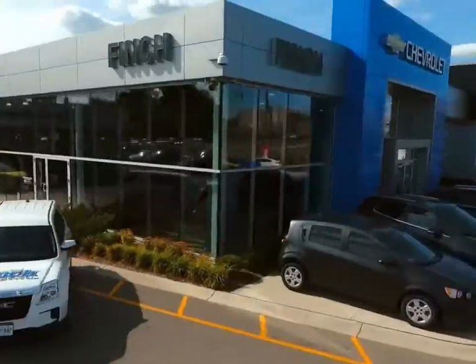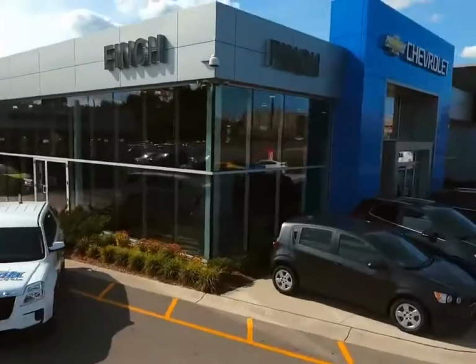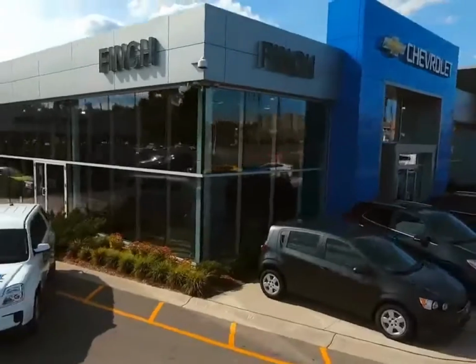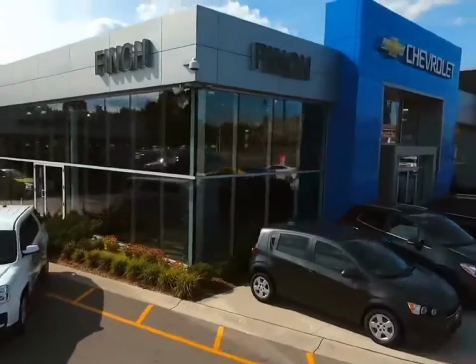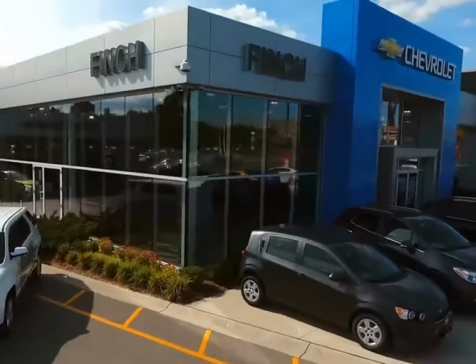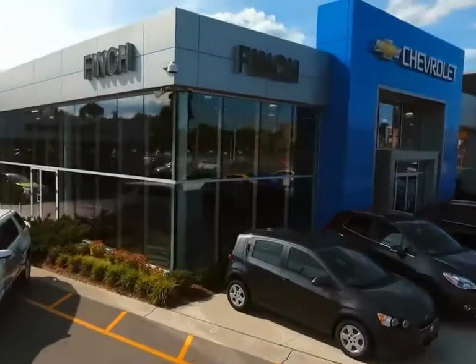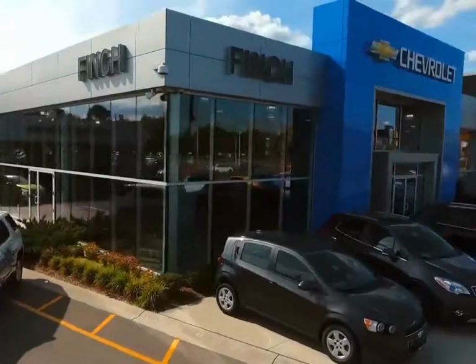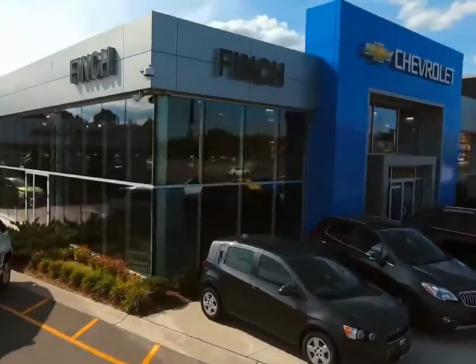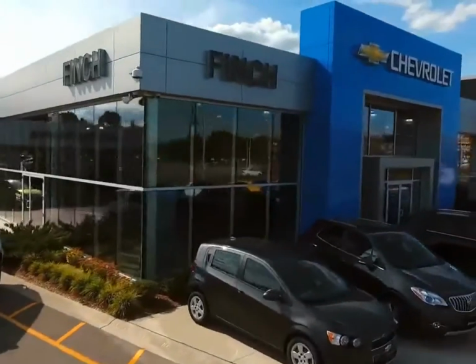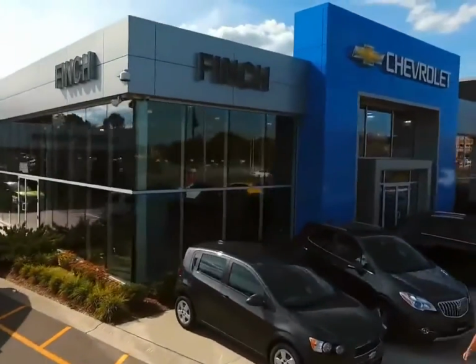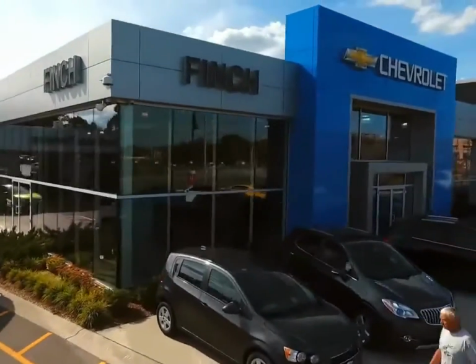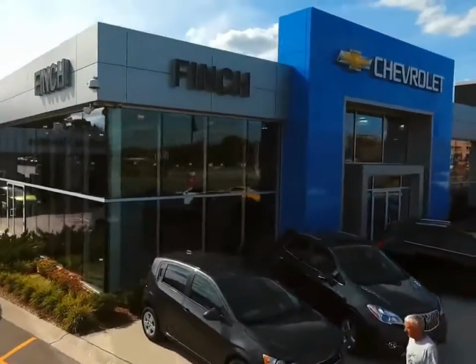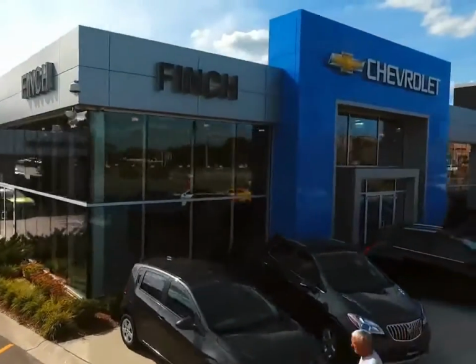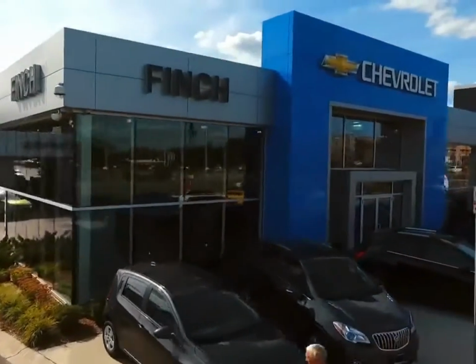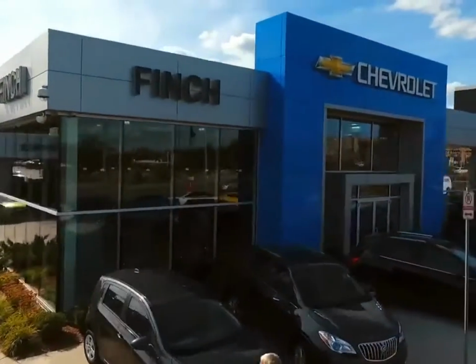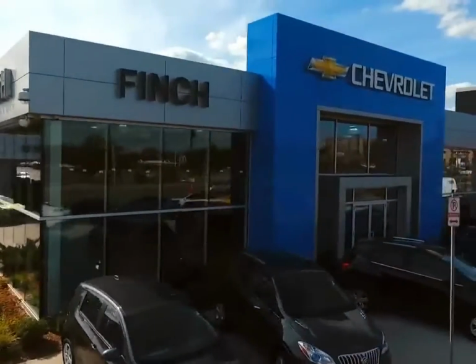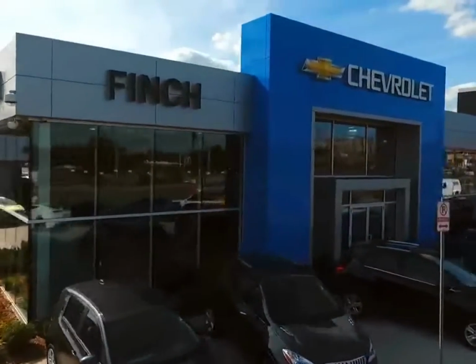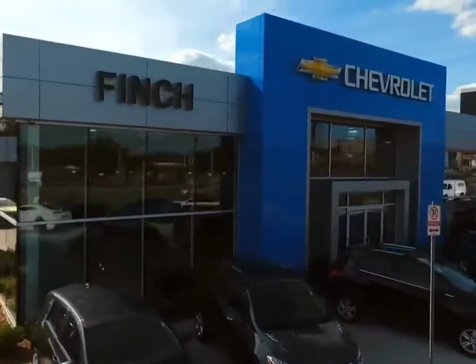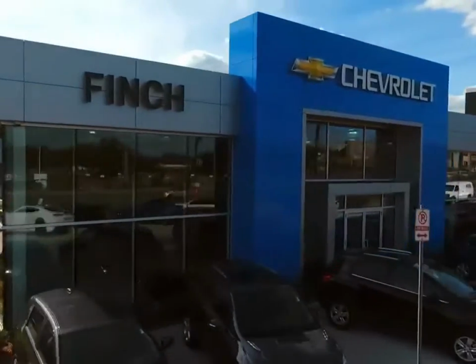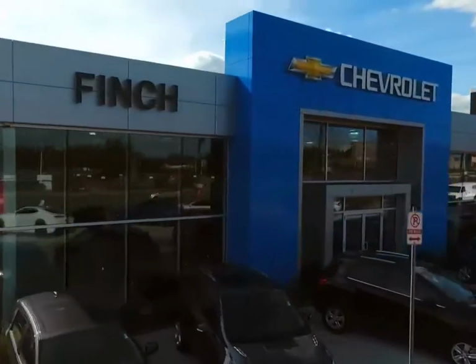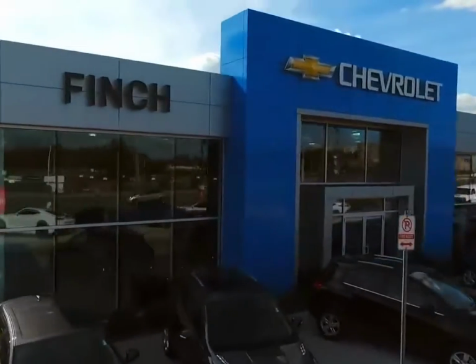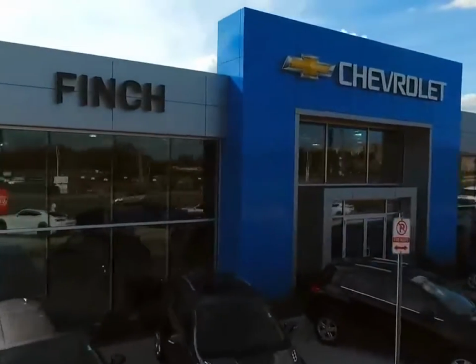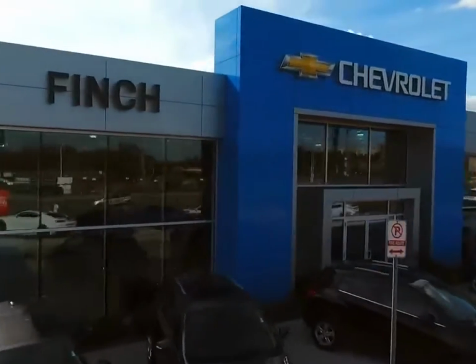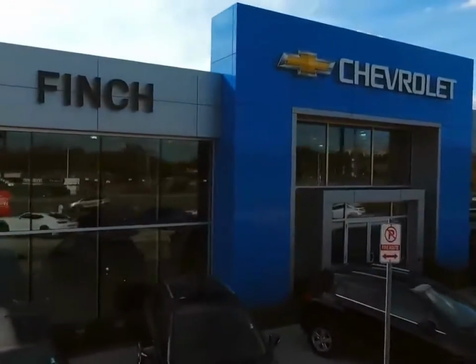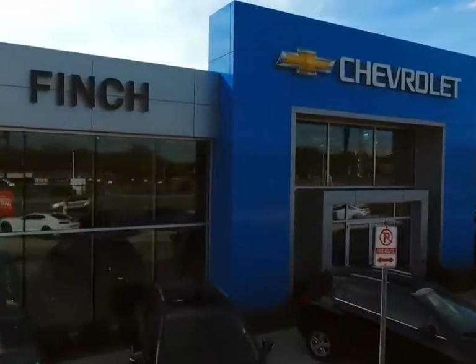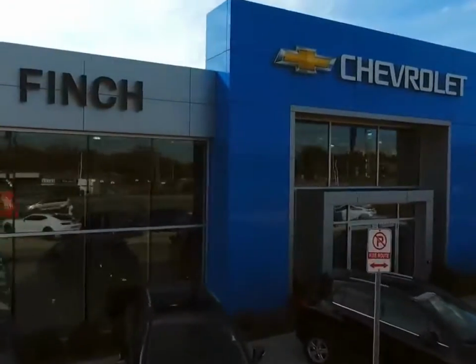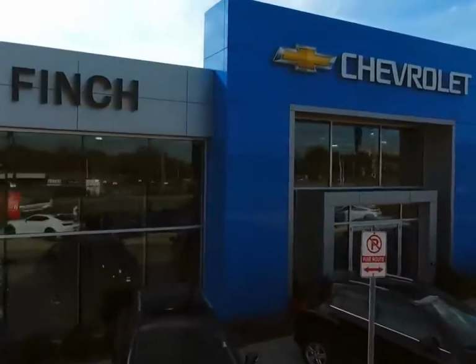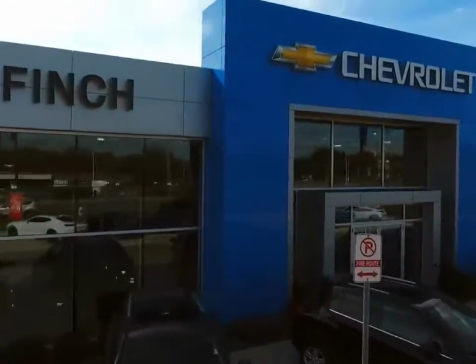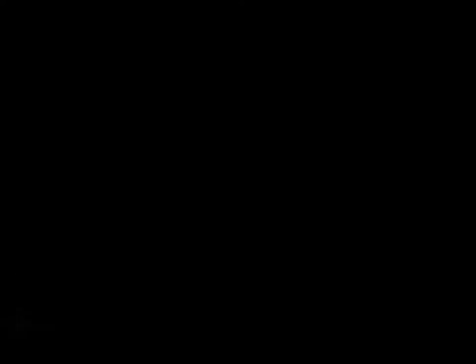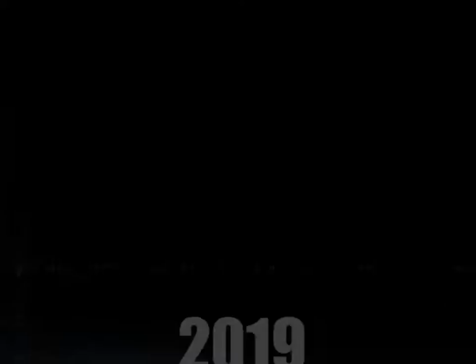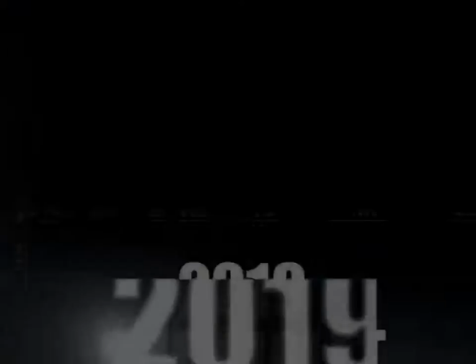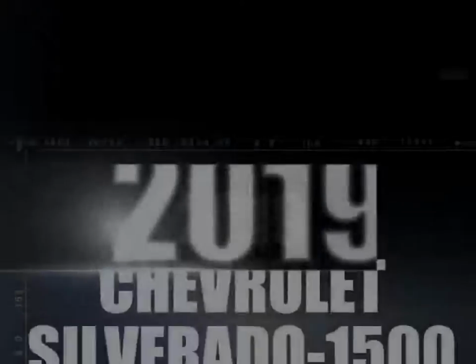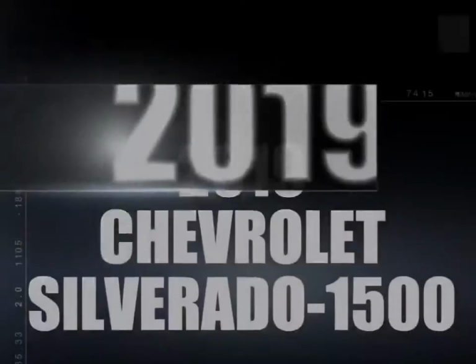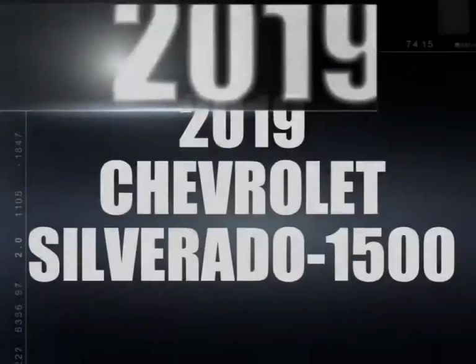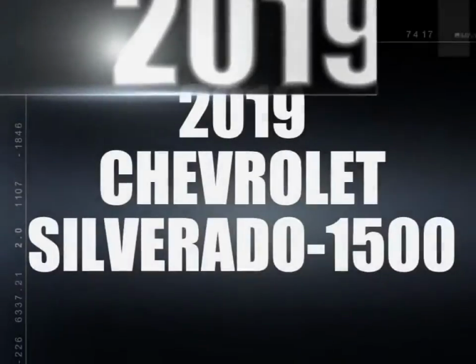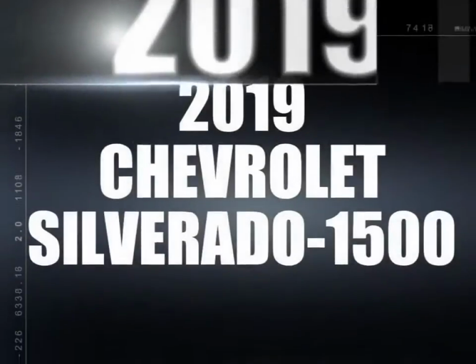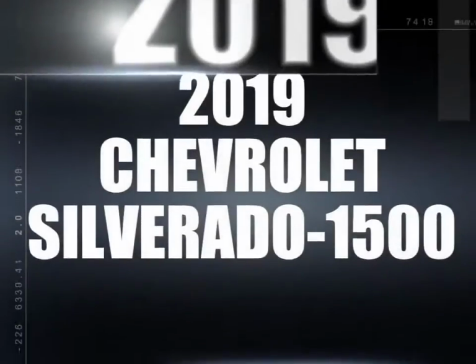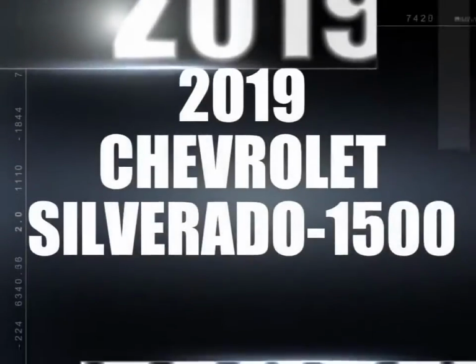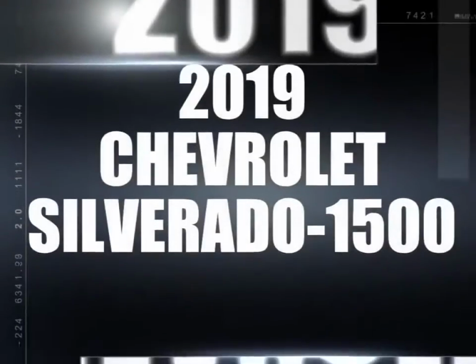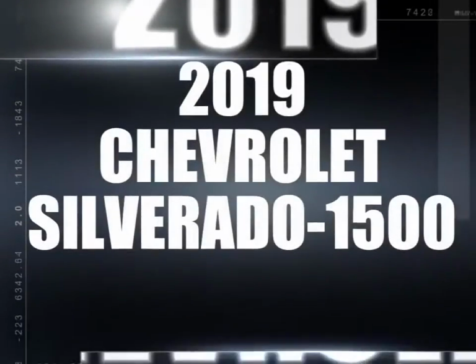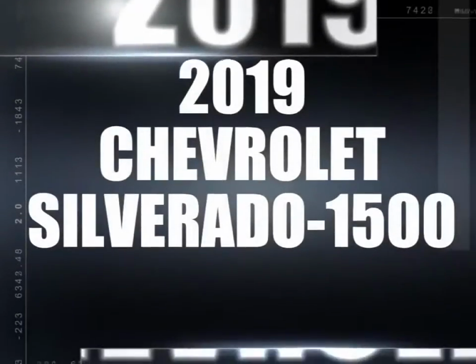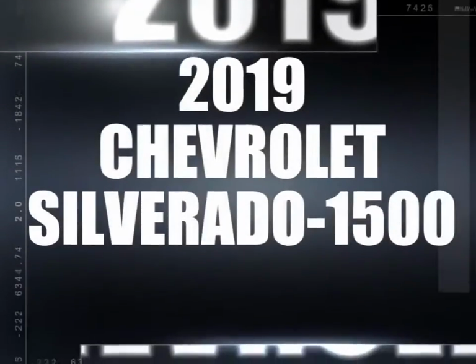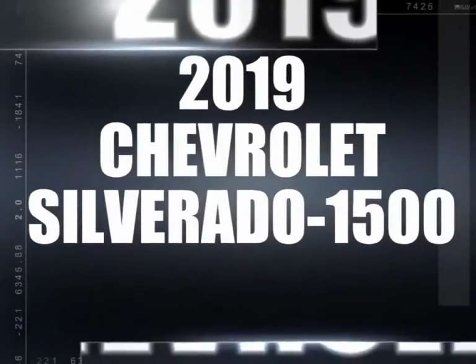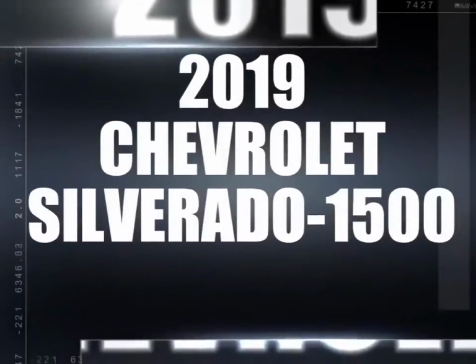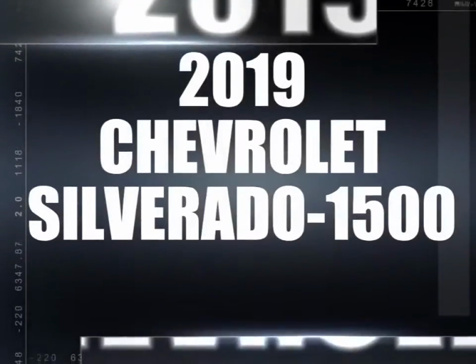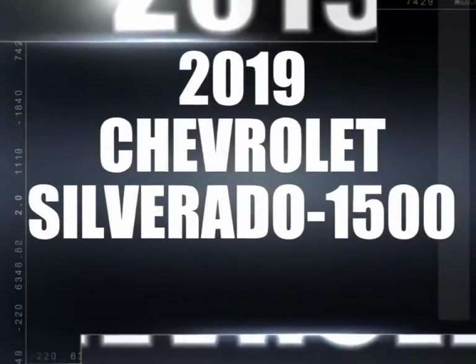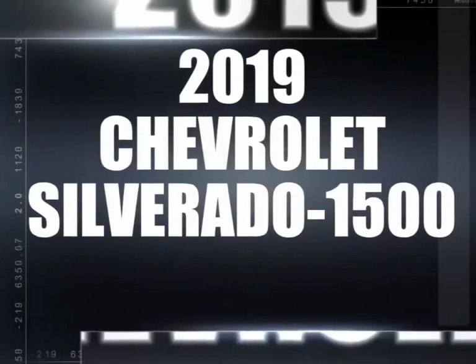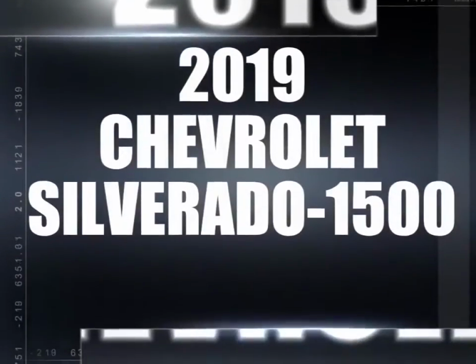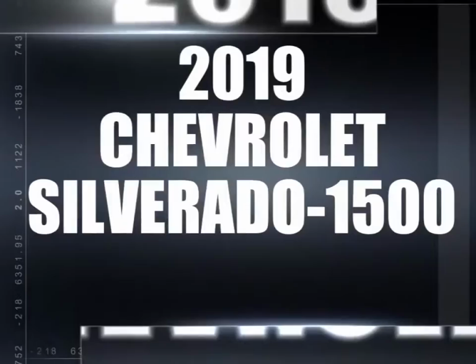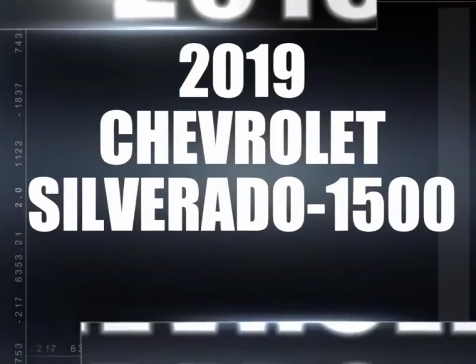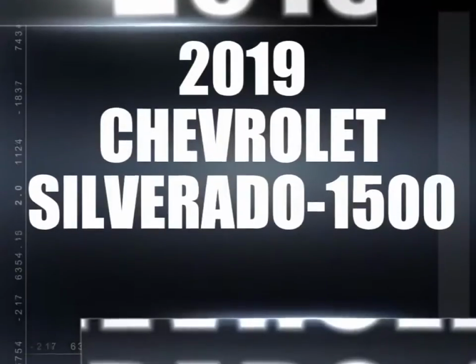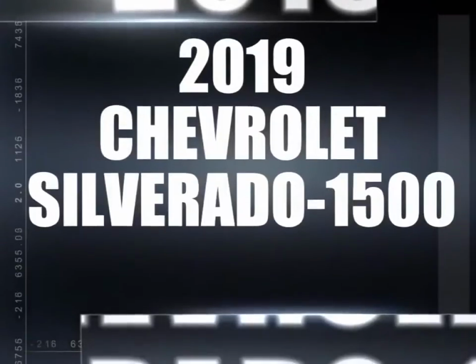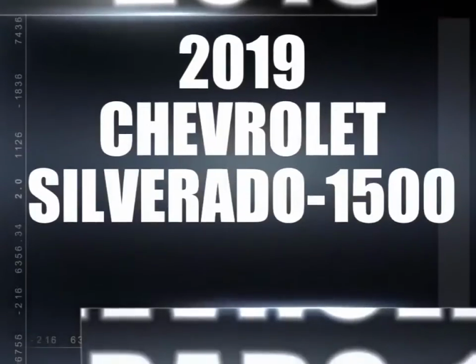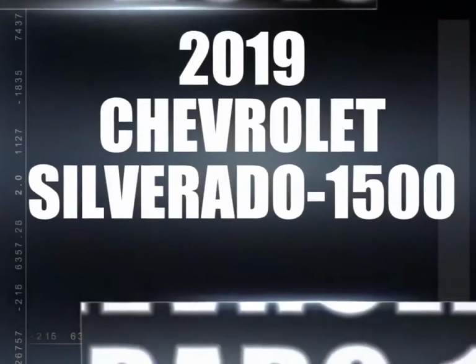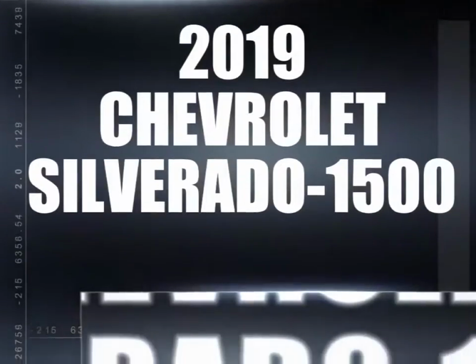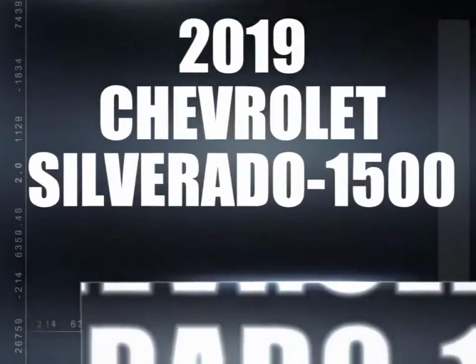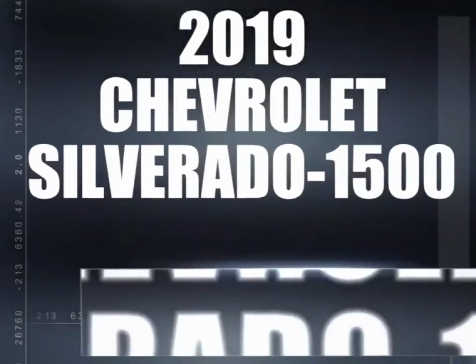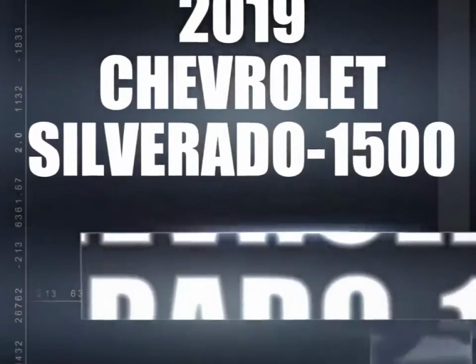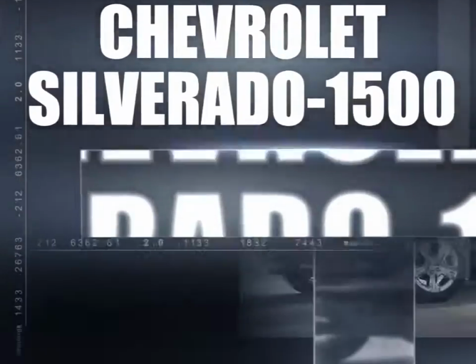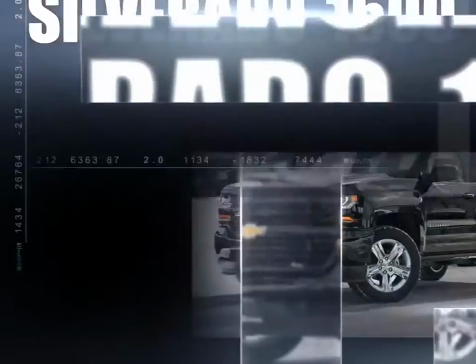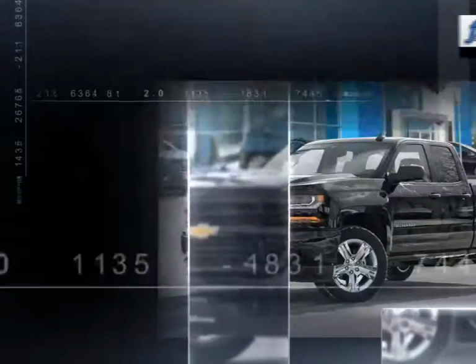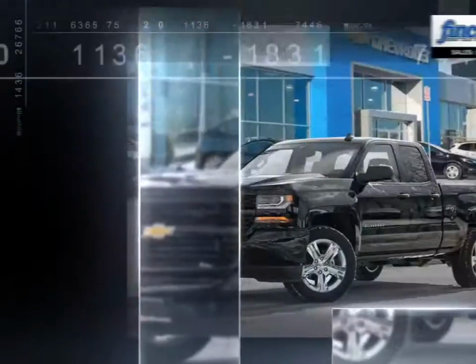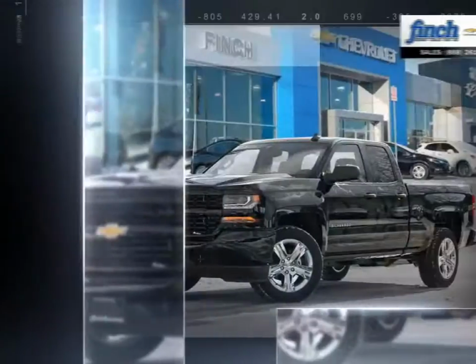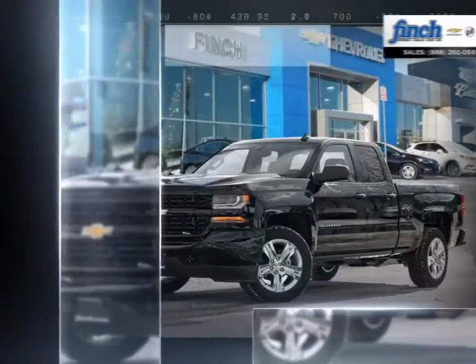Welcome to Finch Chevrolet. Today we're looking at a 2019 Chevrolet Silverado 1500.